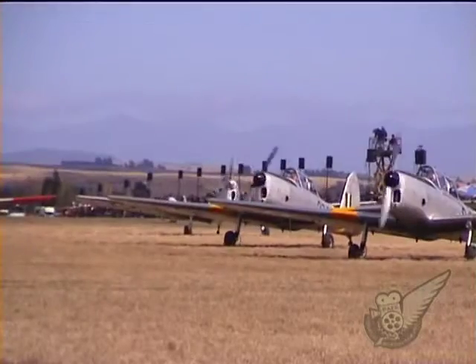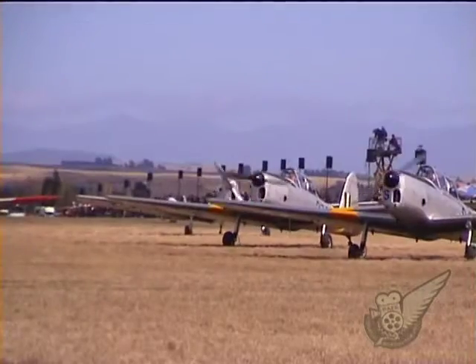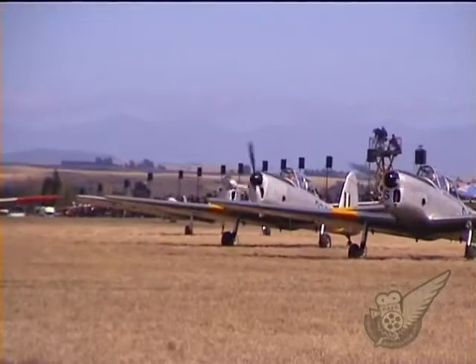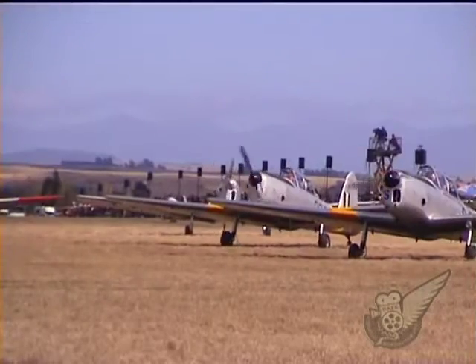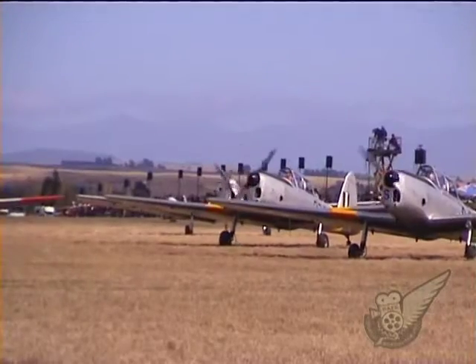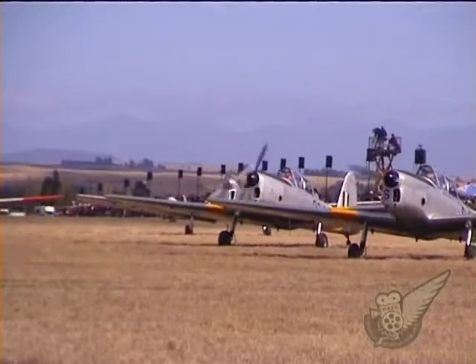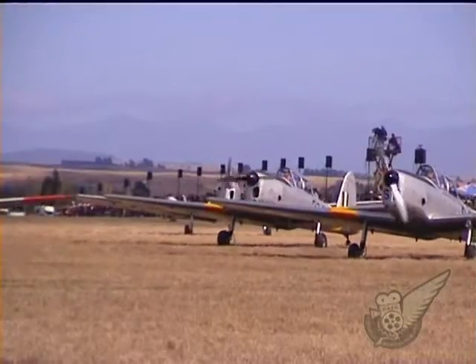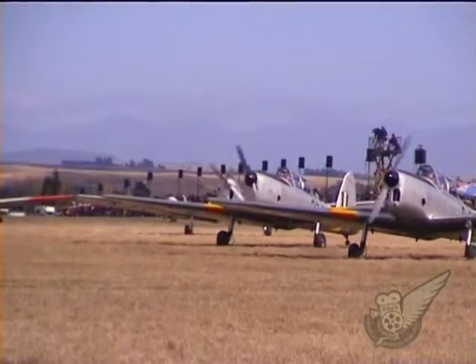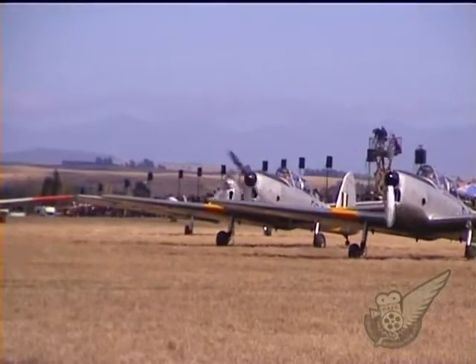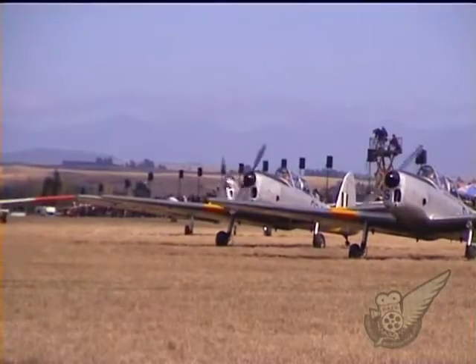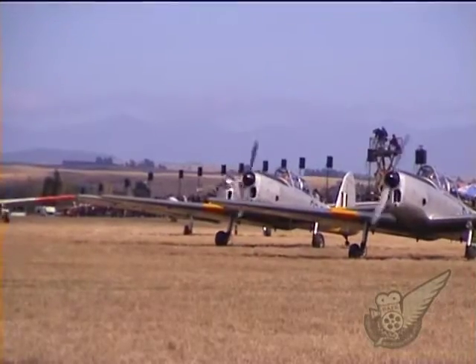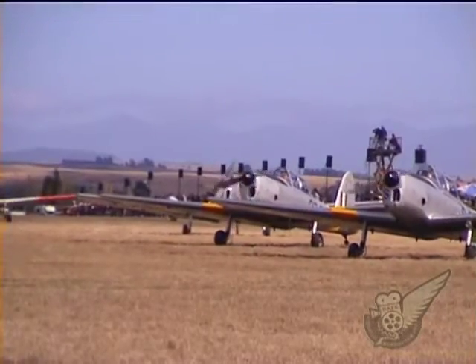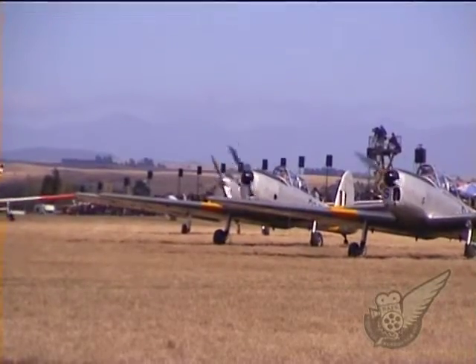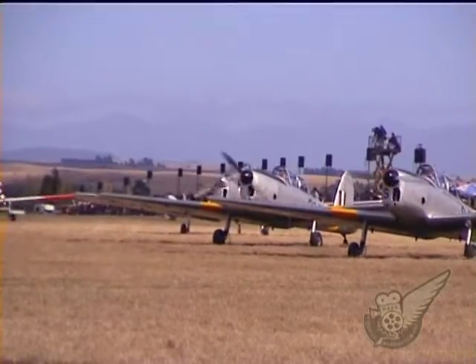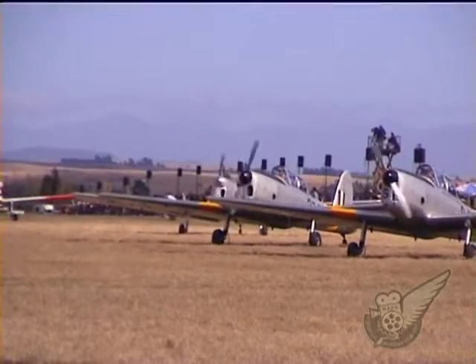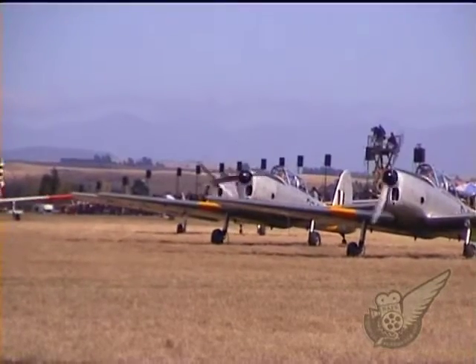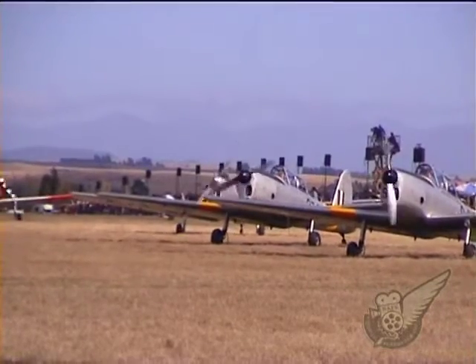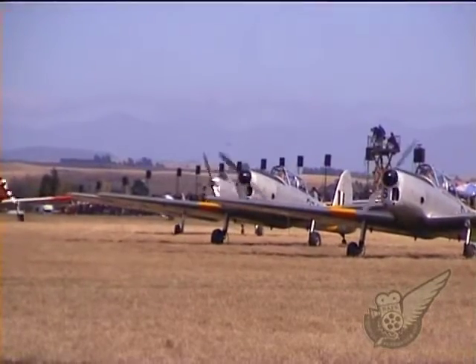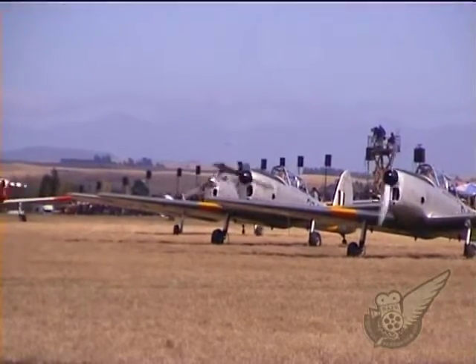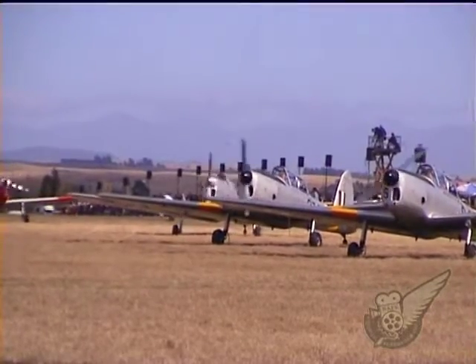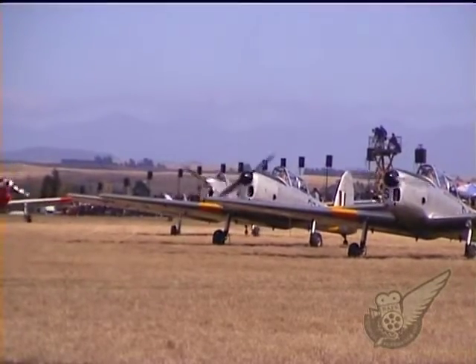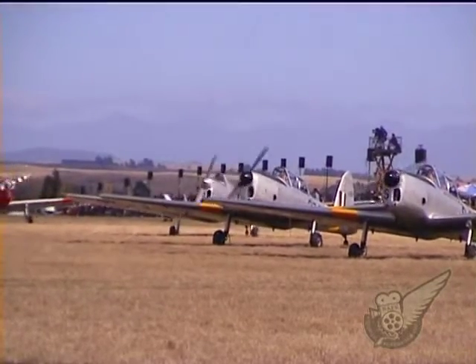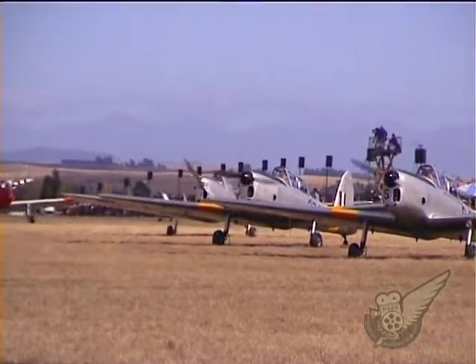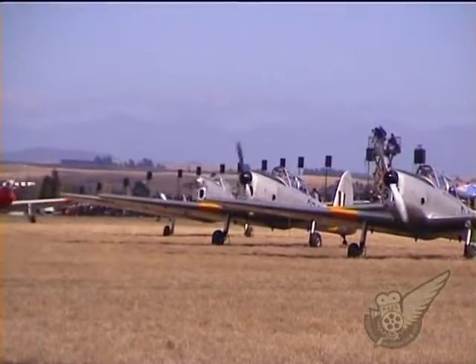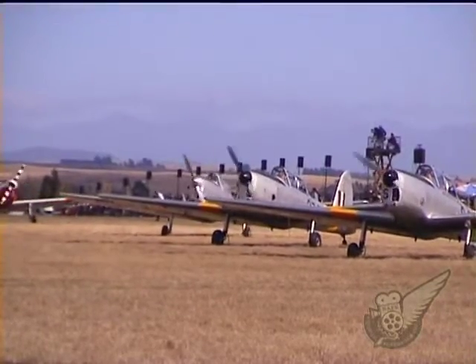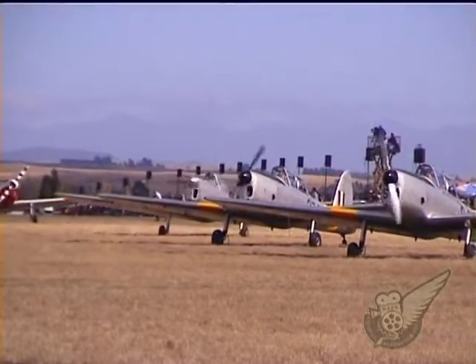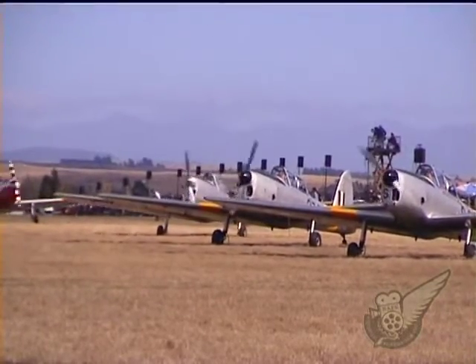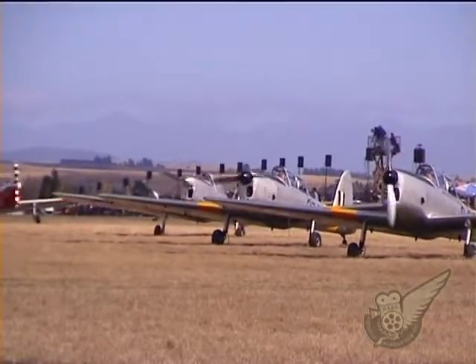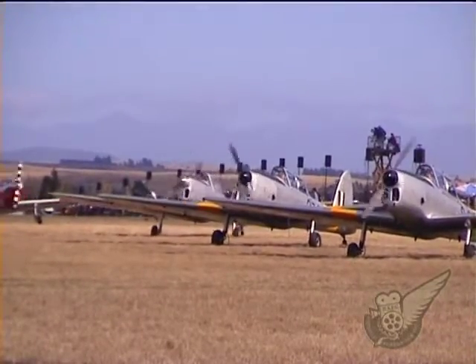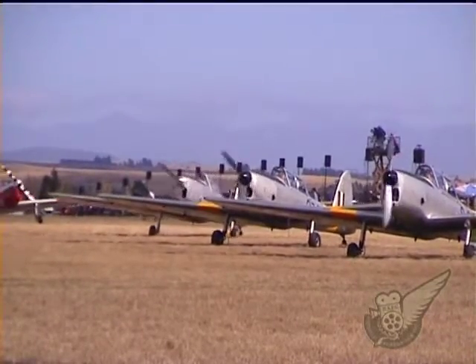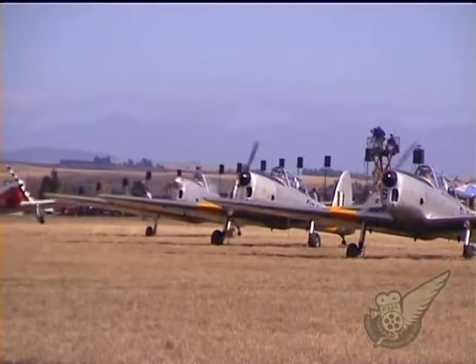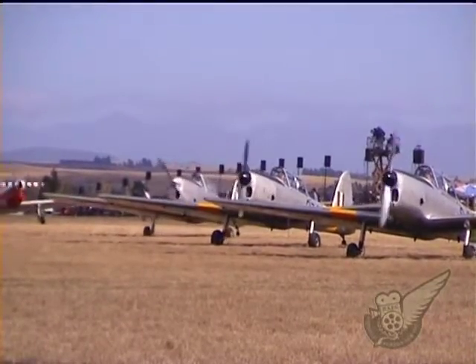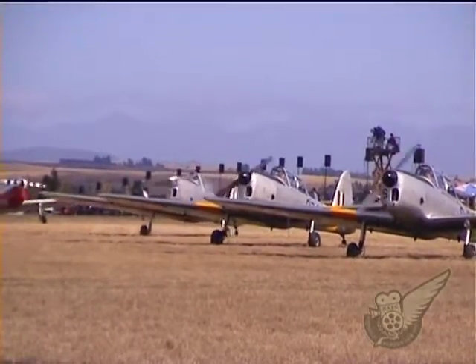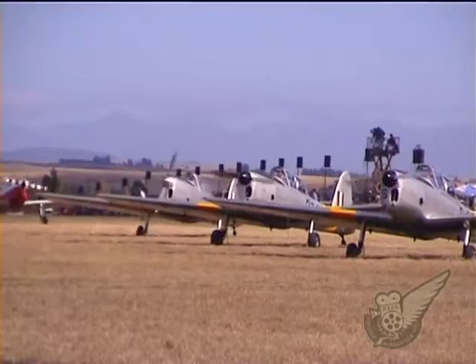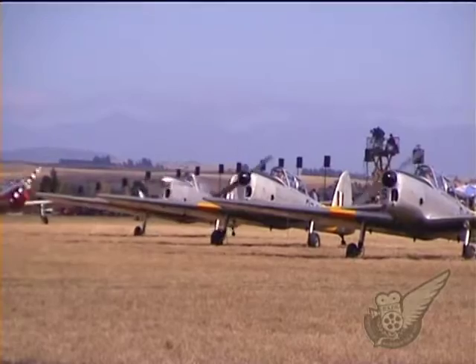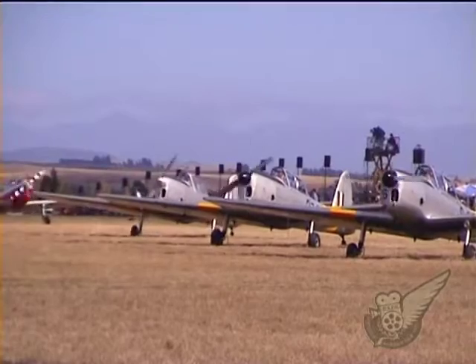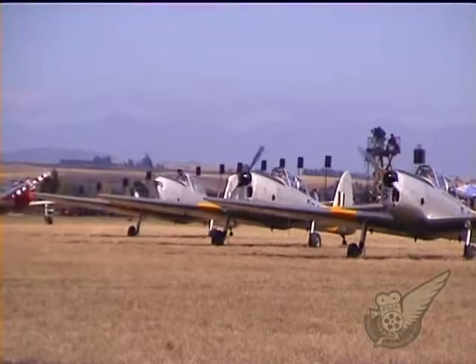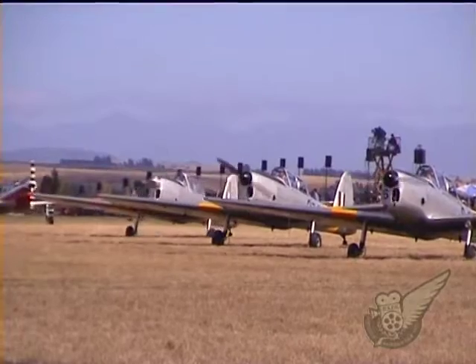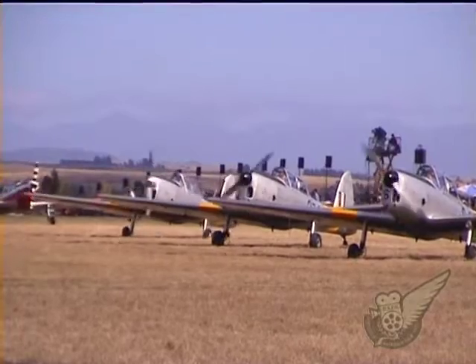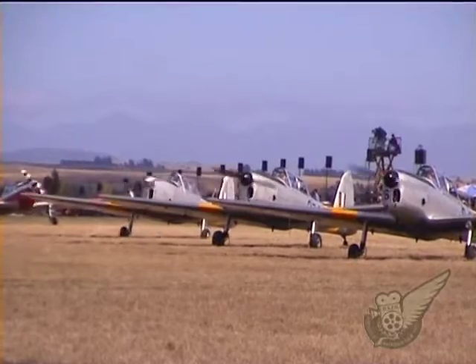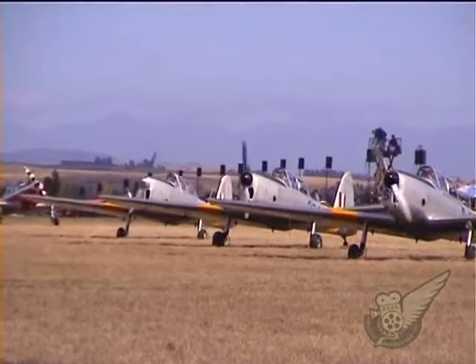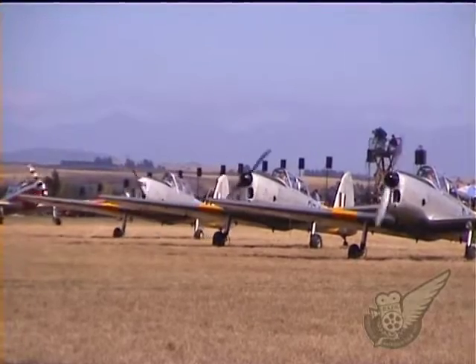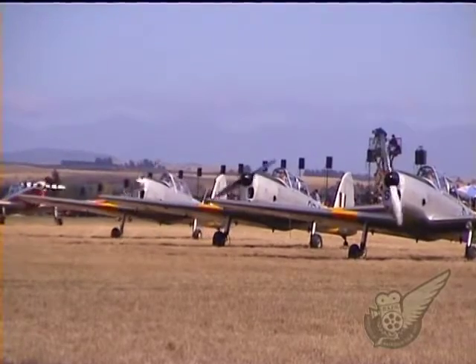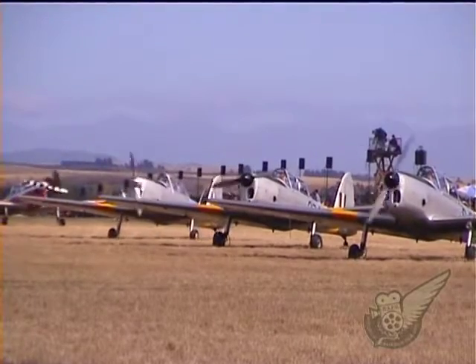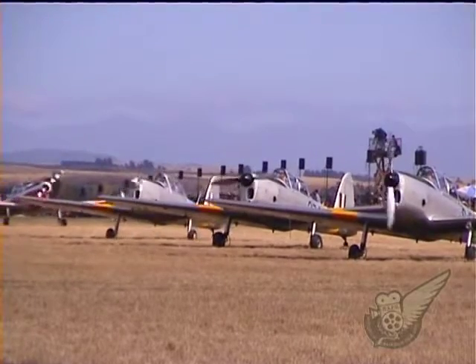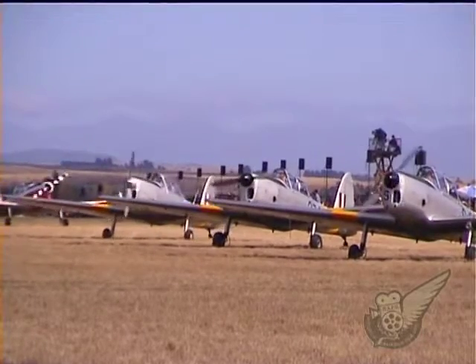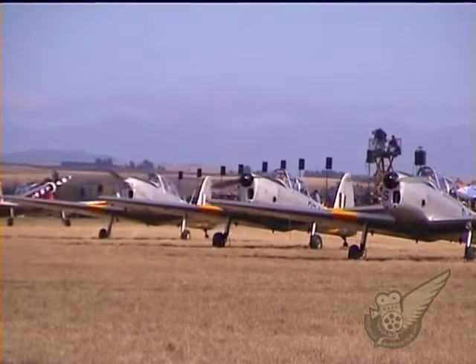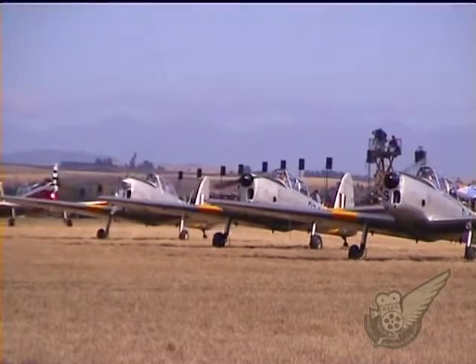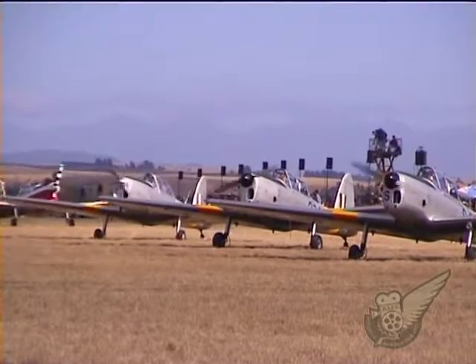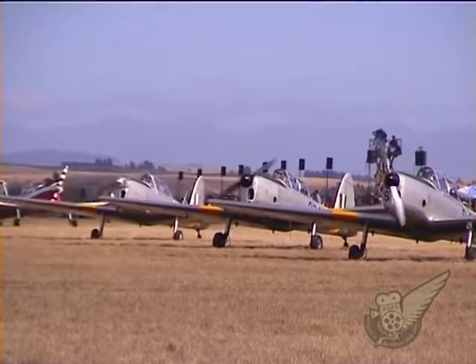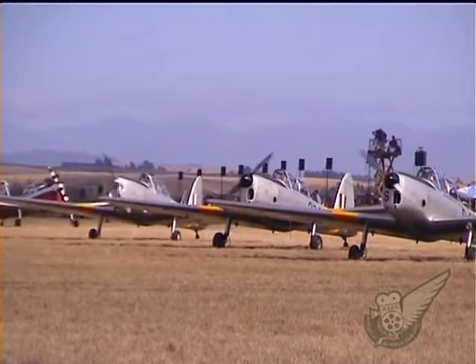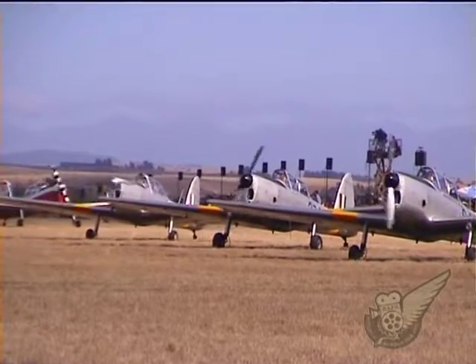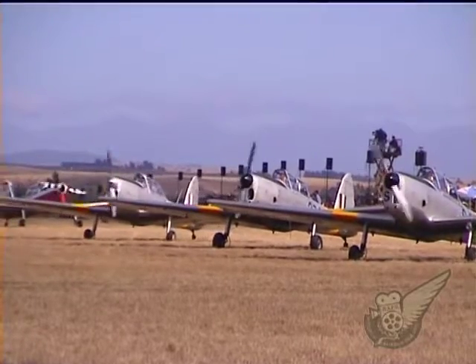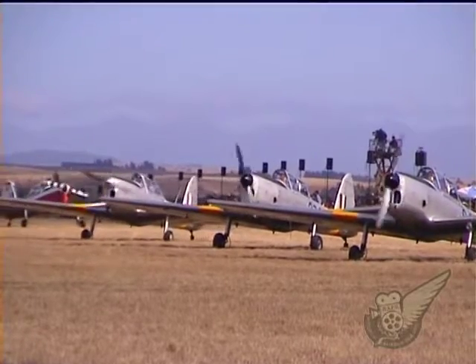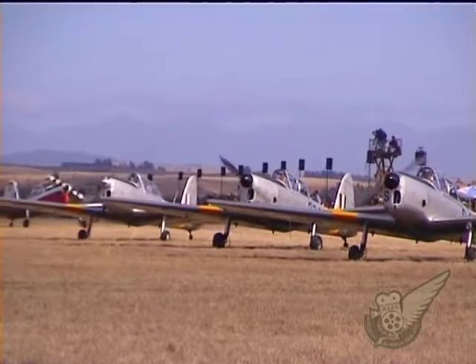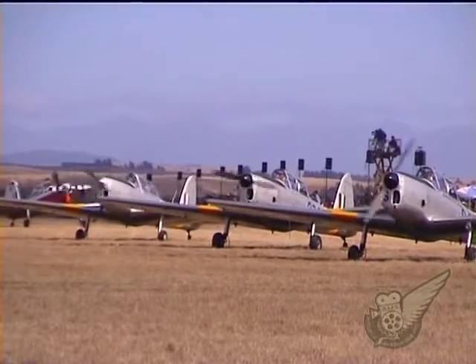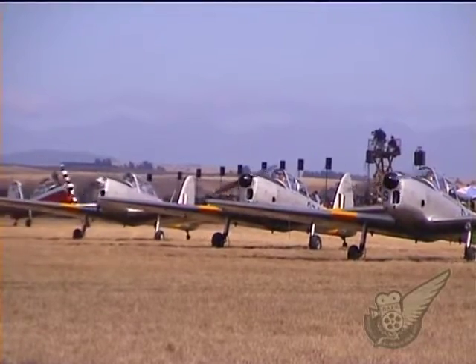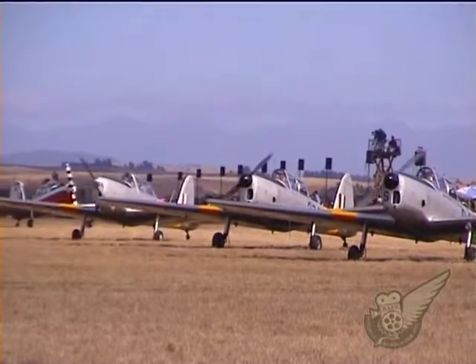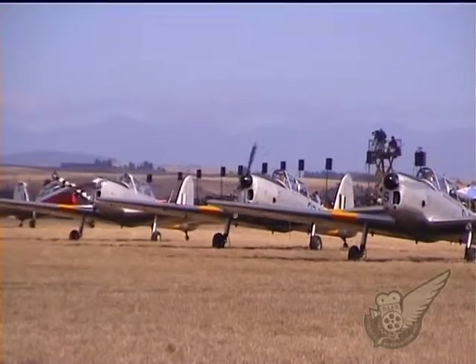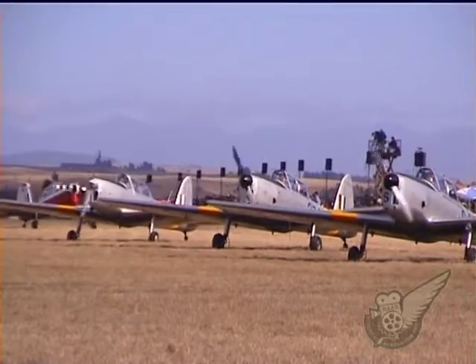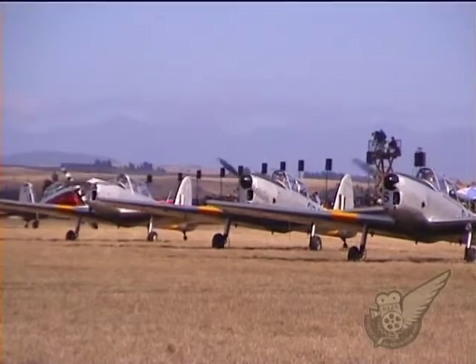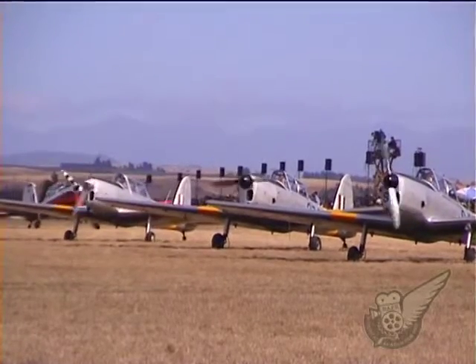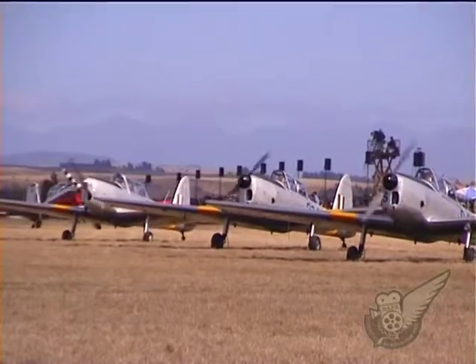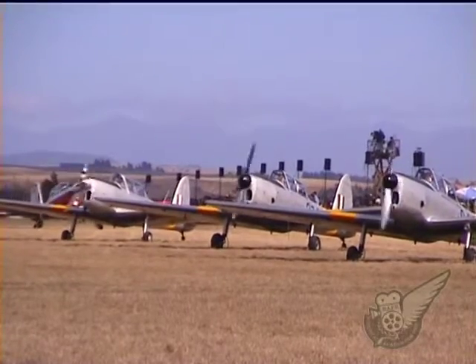The de Havilland Chipmunk was seen at the show in greater numbers — six aircraft — than ever before at a New Zealand airshow.